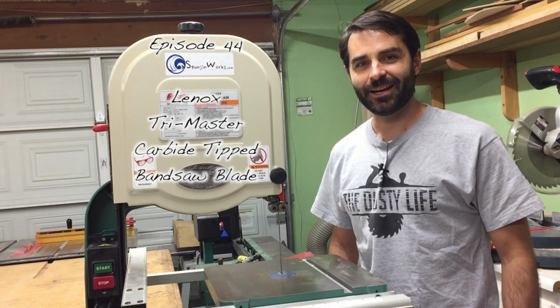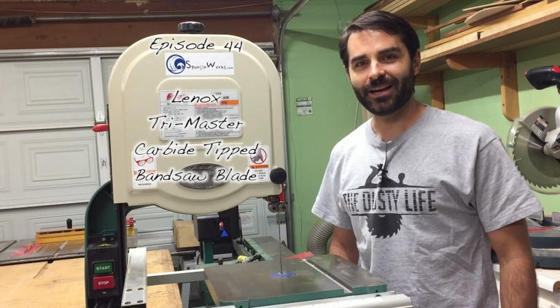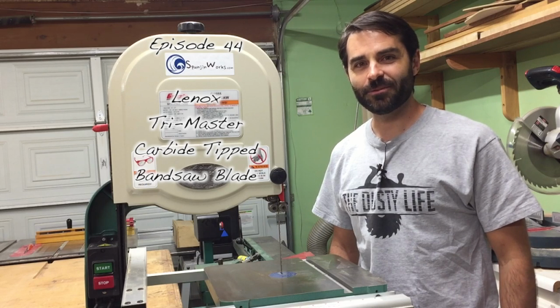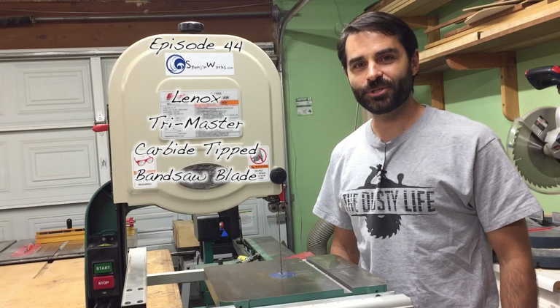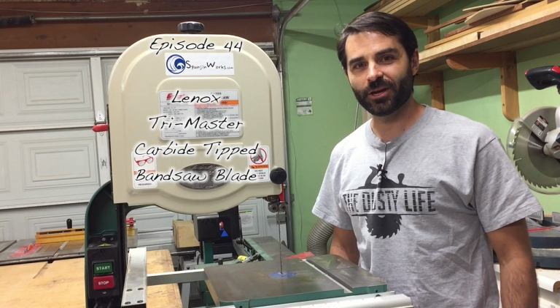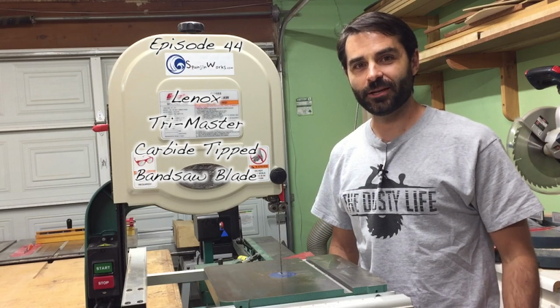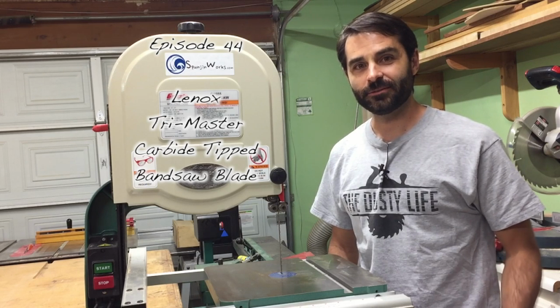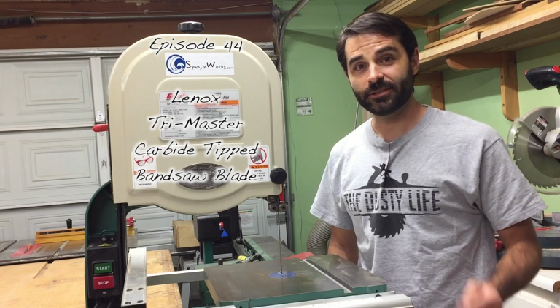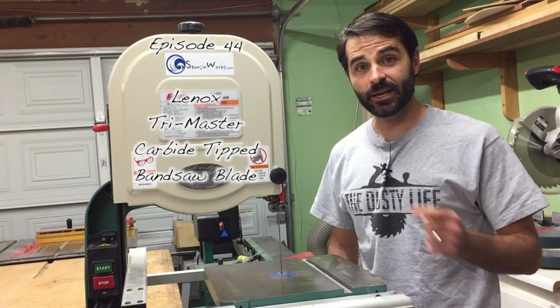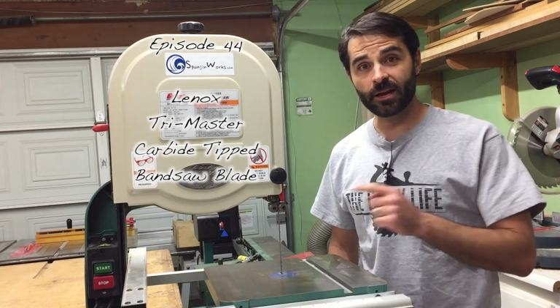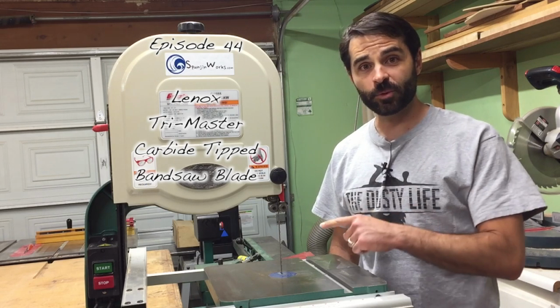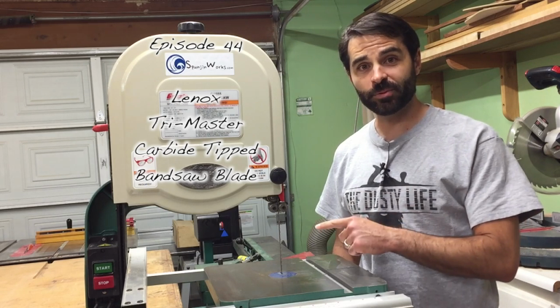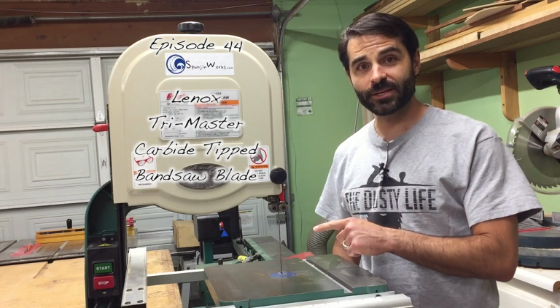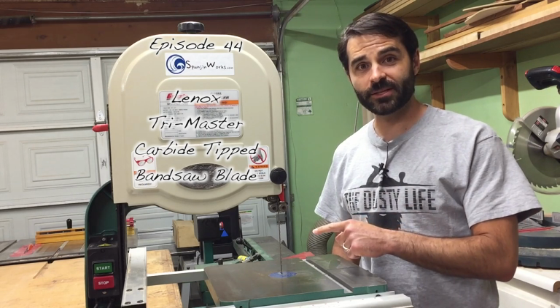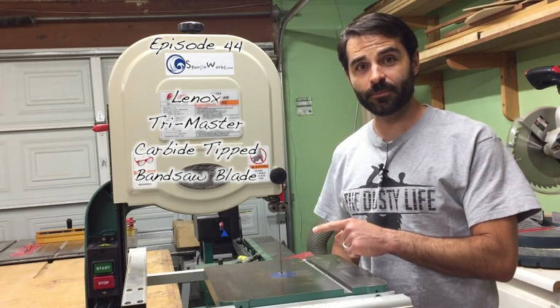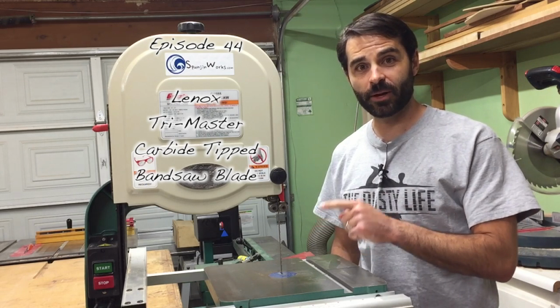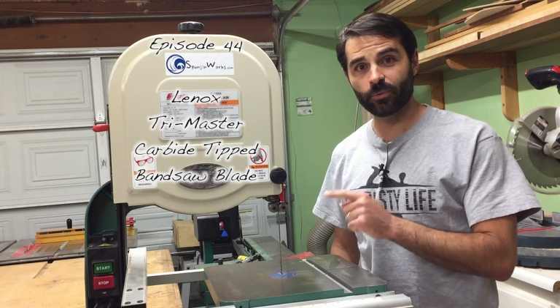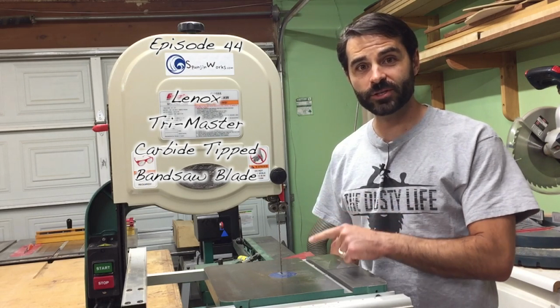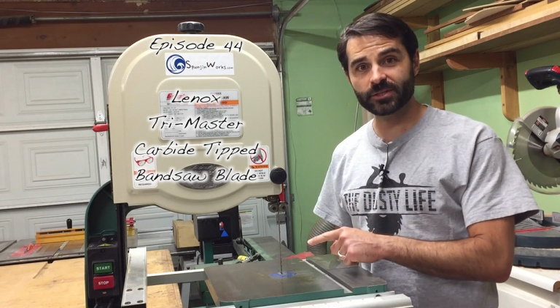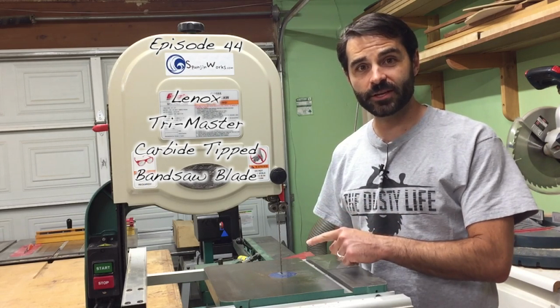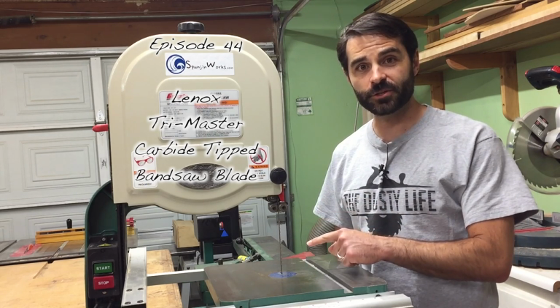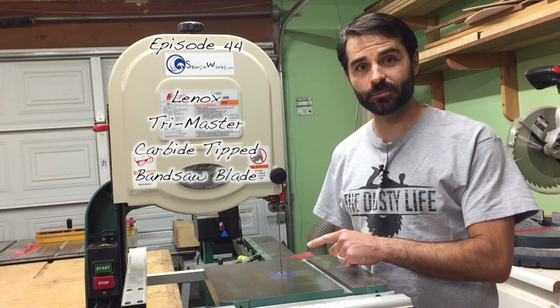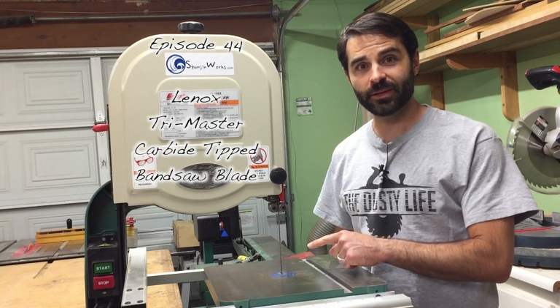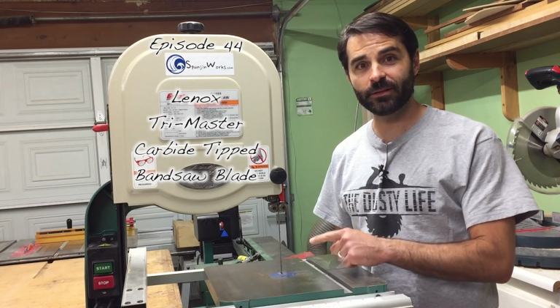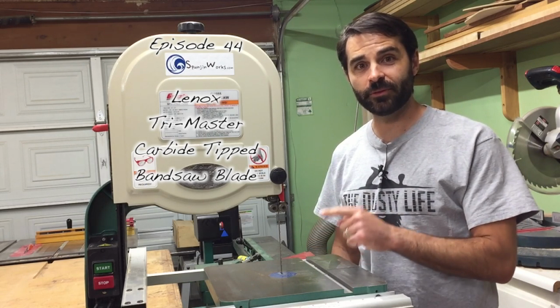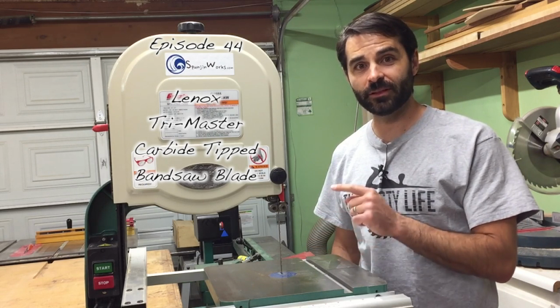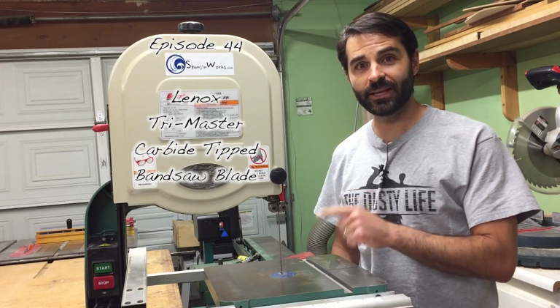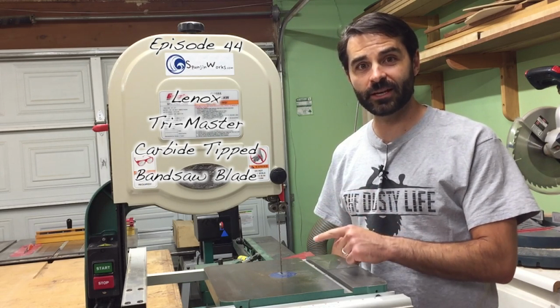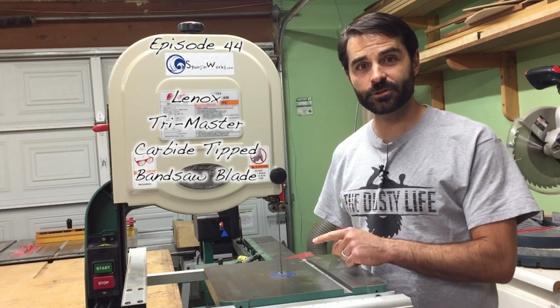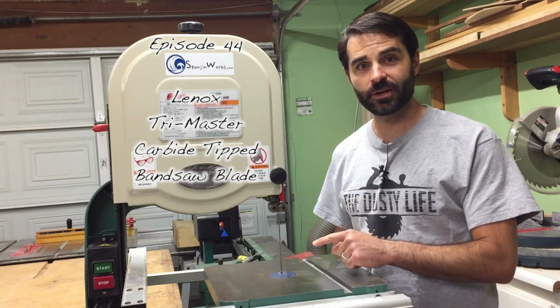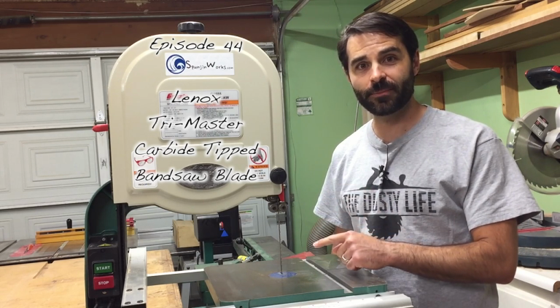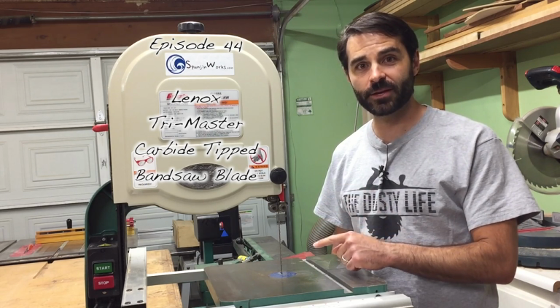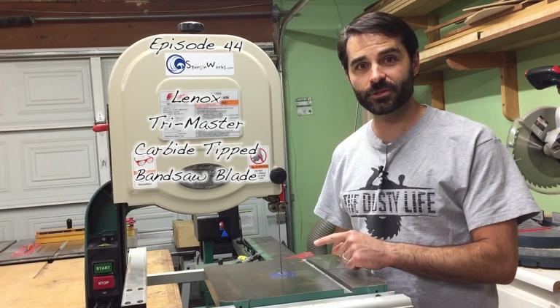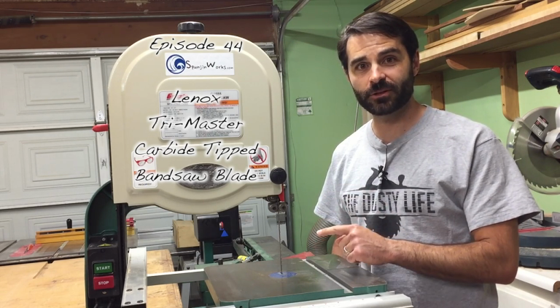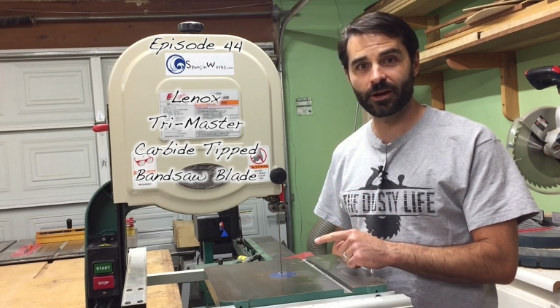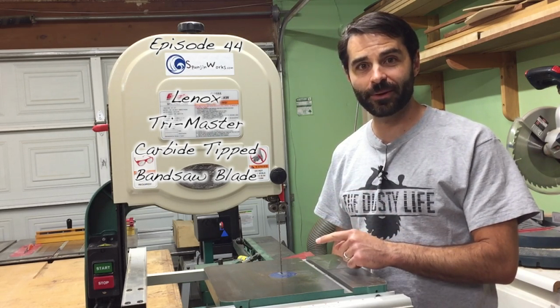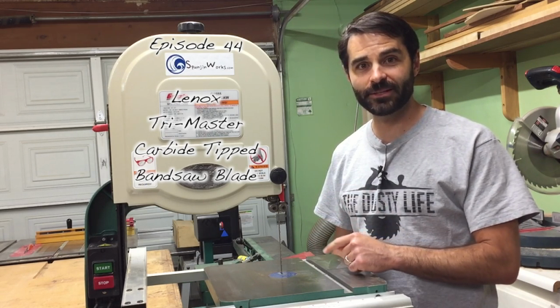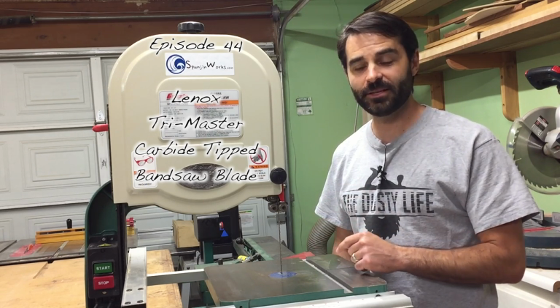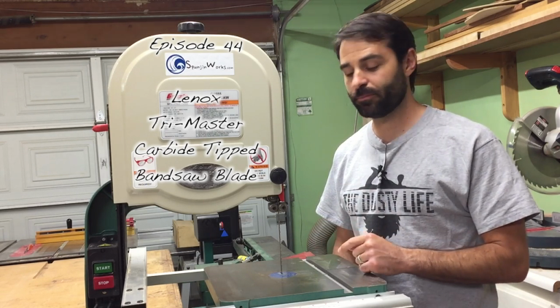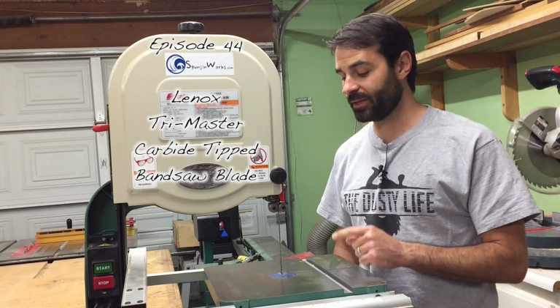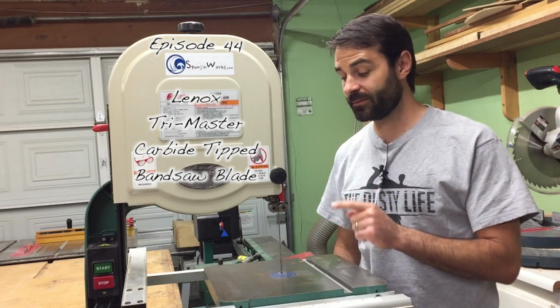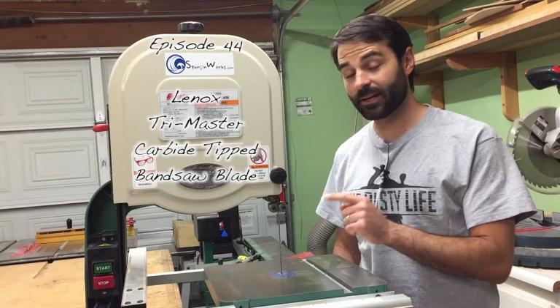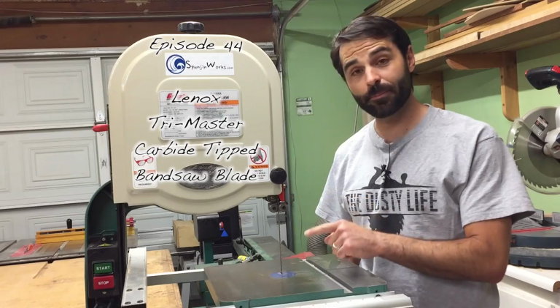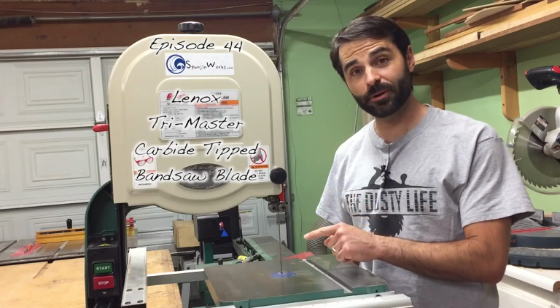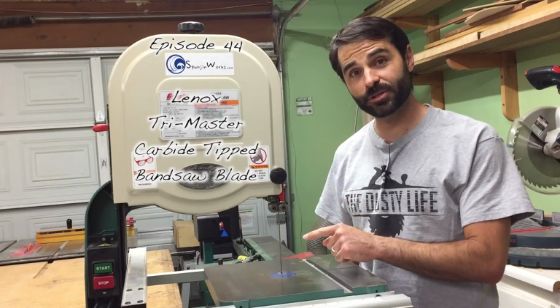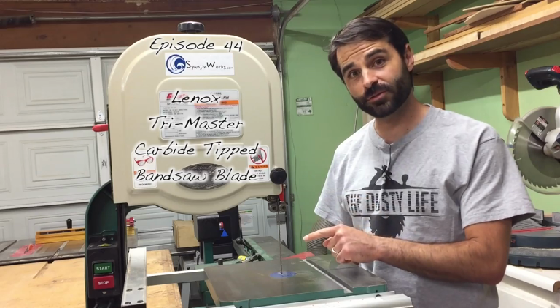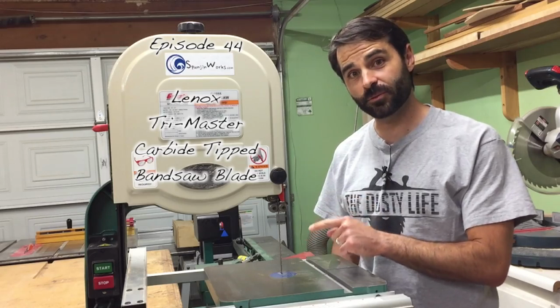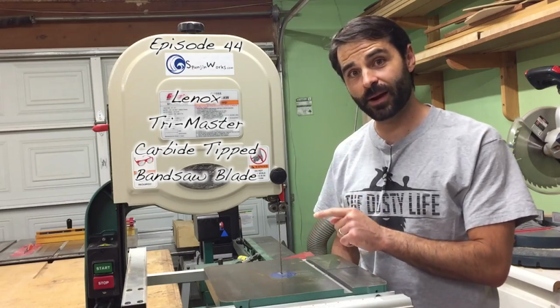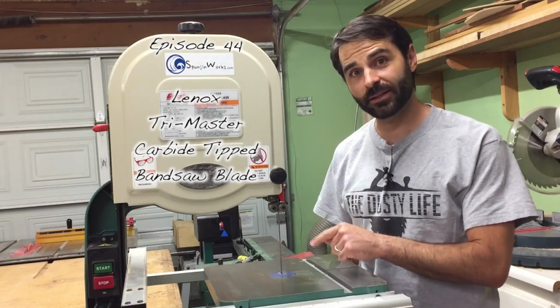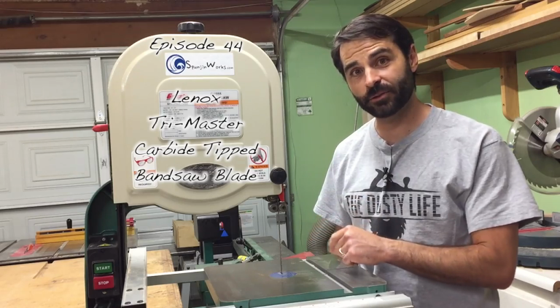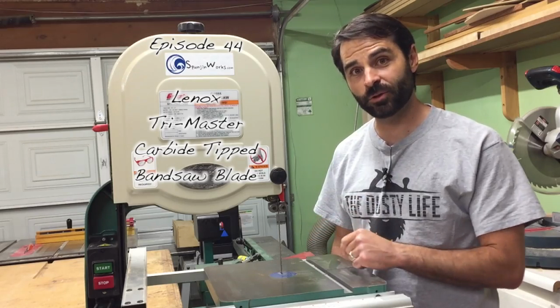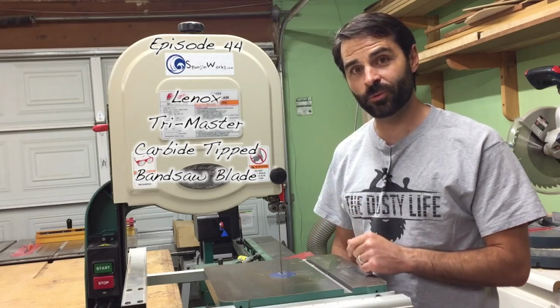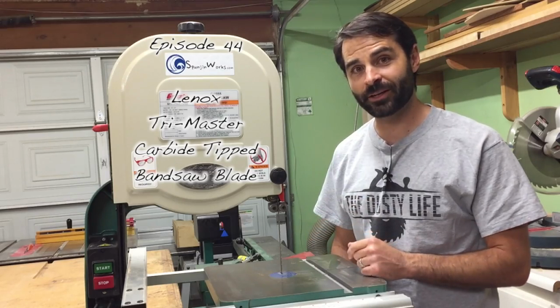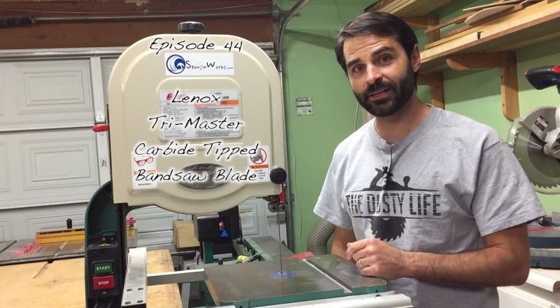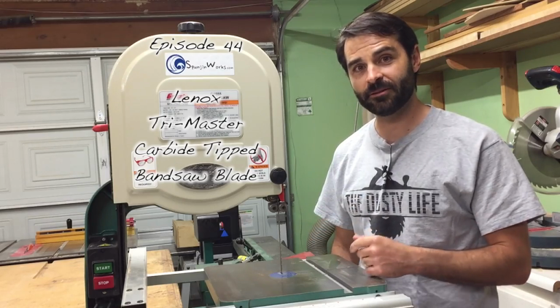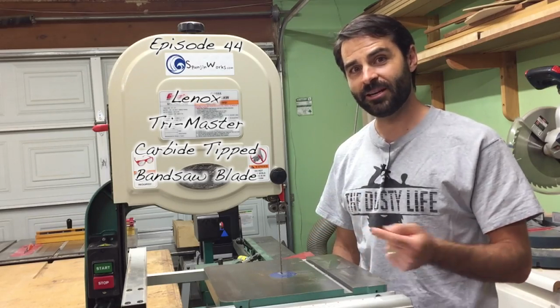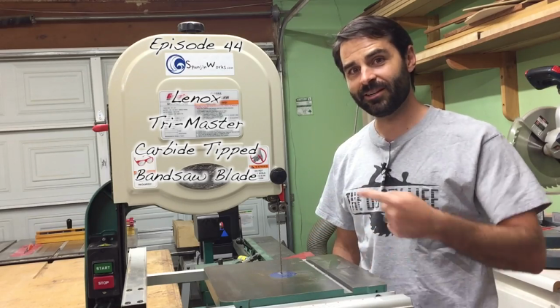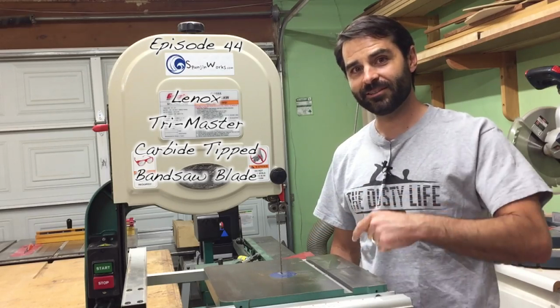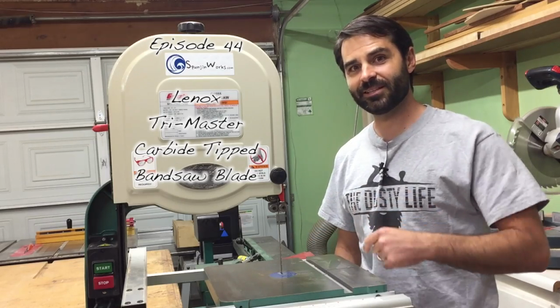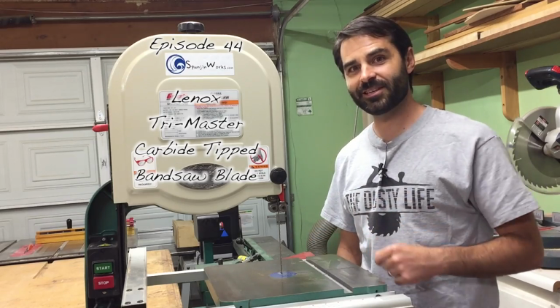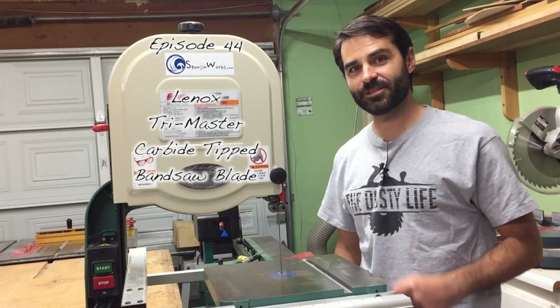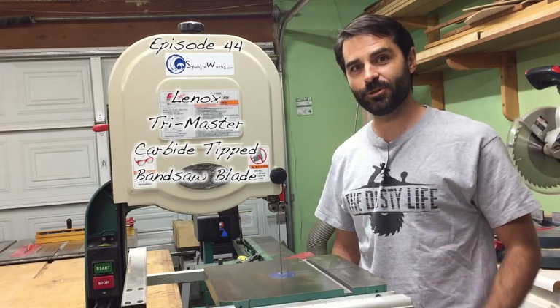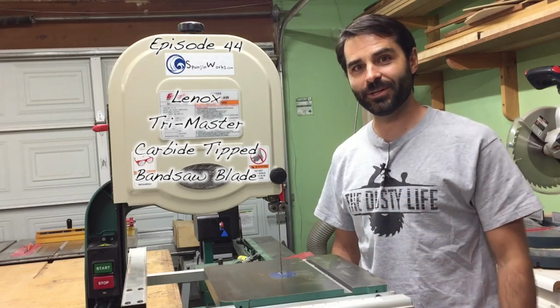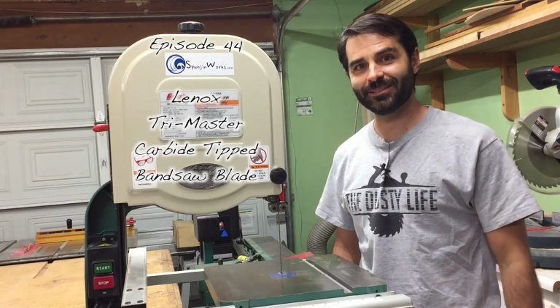Hi, I'm Sean. Today I'm replacing my wood slicer blade with a Lennox TriMaster carbide tip blade that I purchased from Hyland Woodworking. Let's get to it.